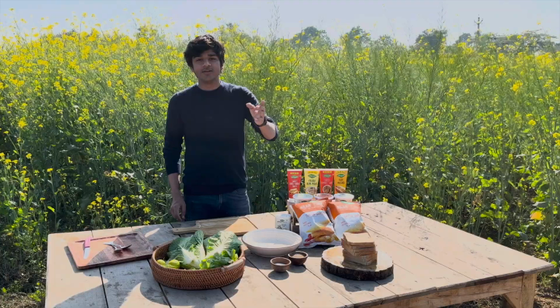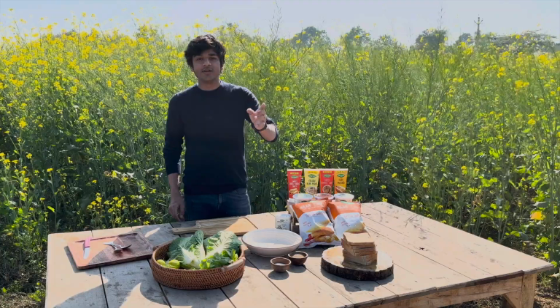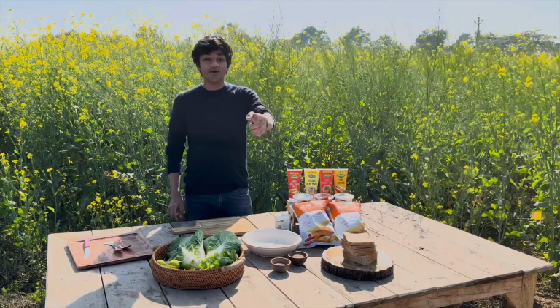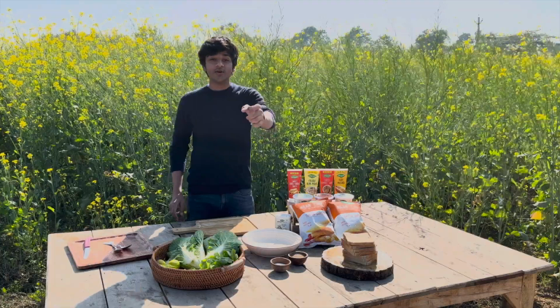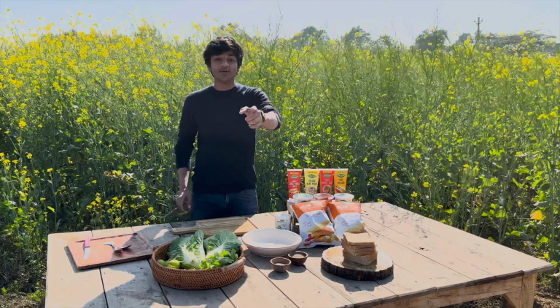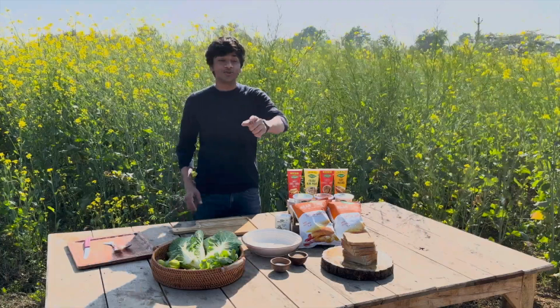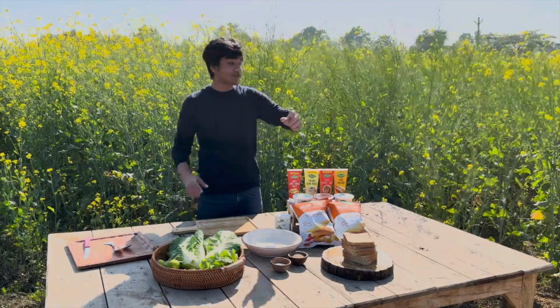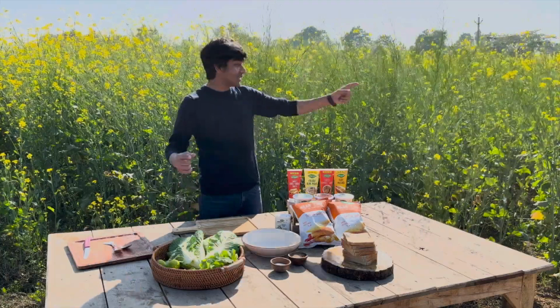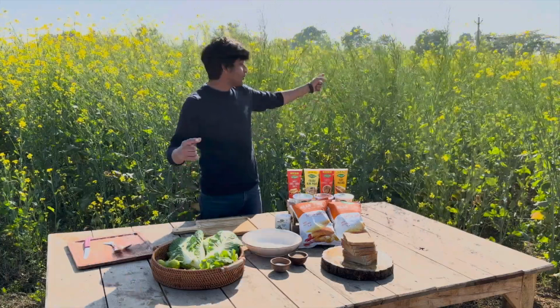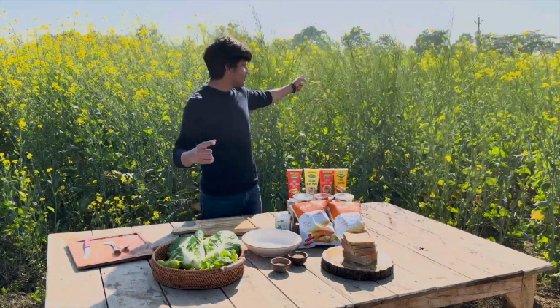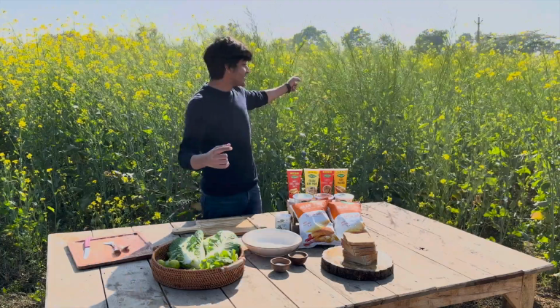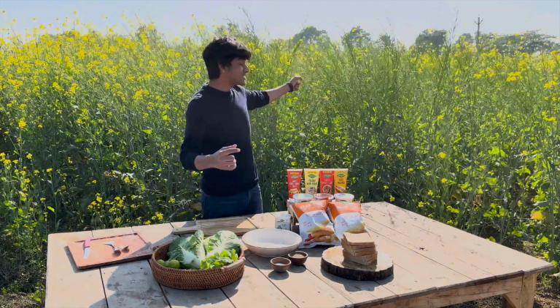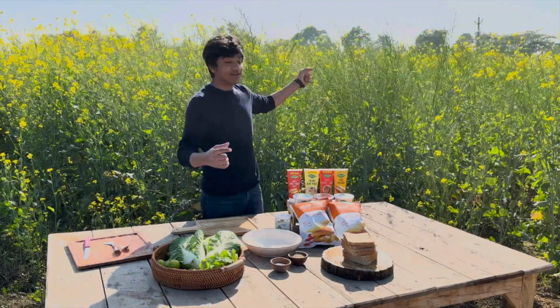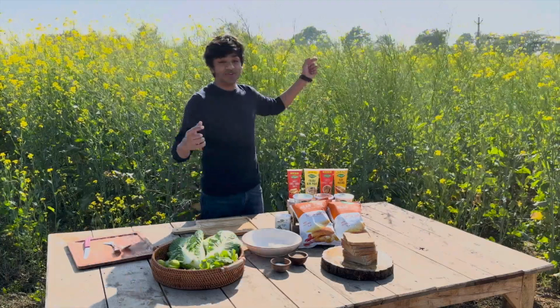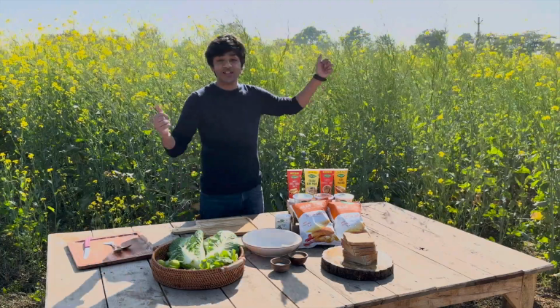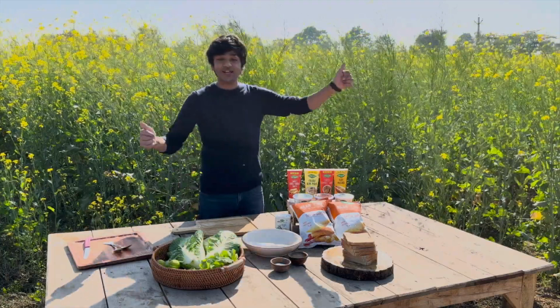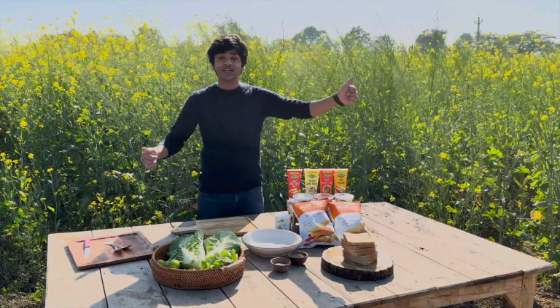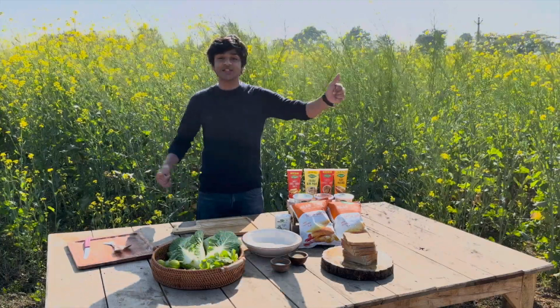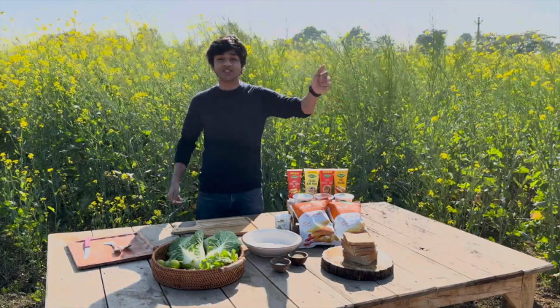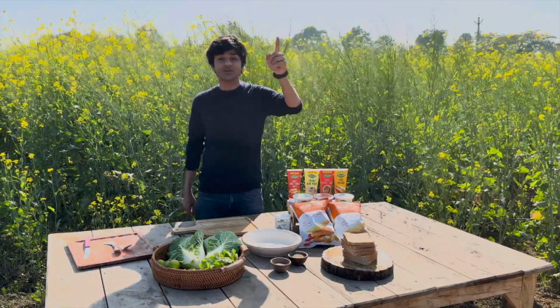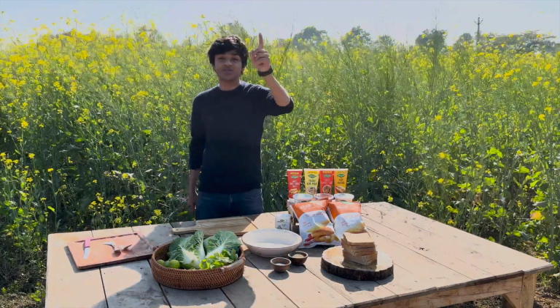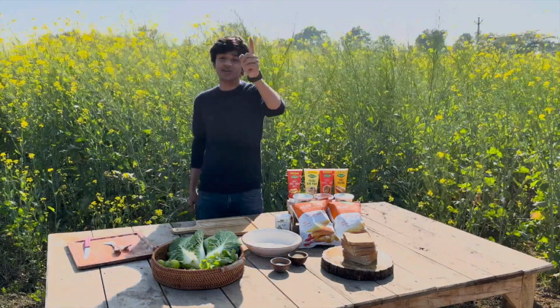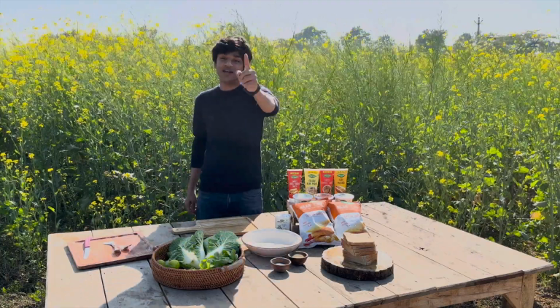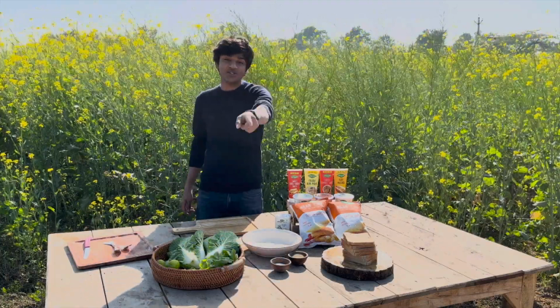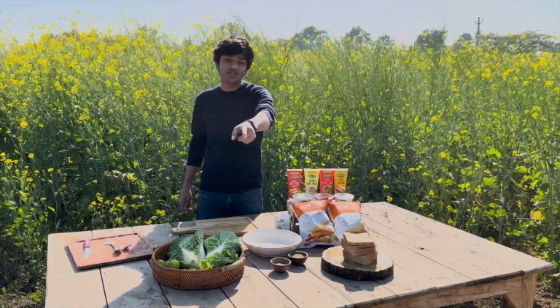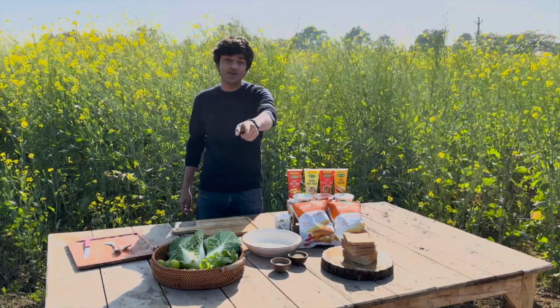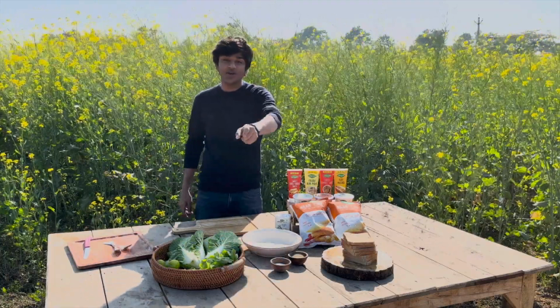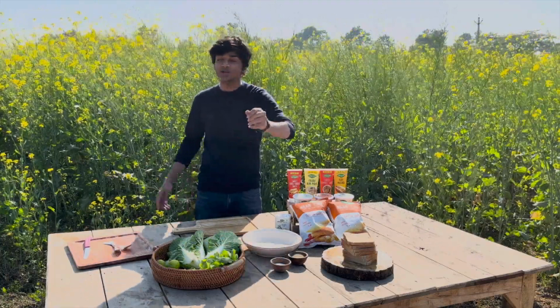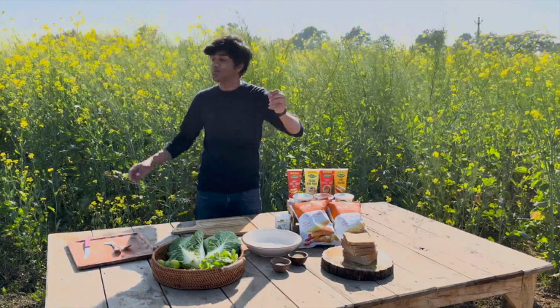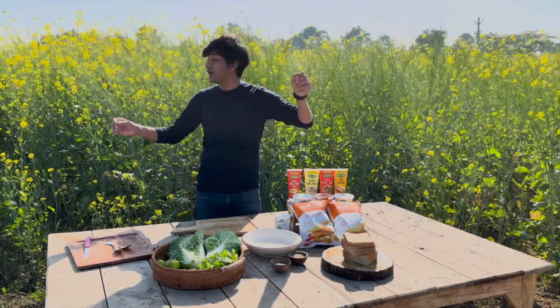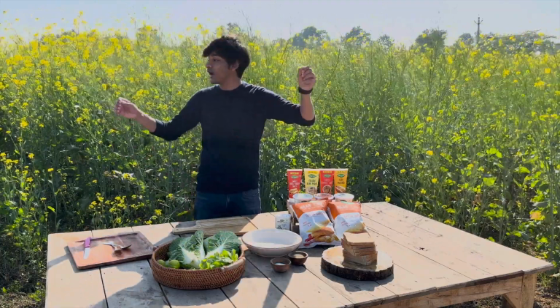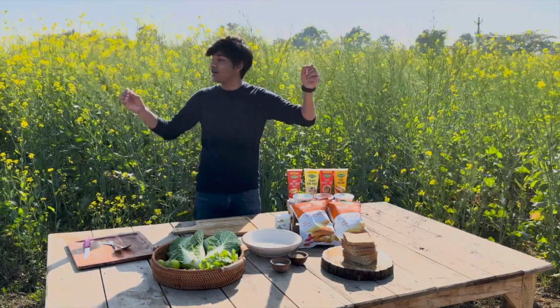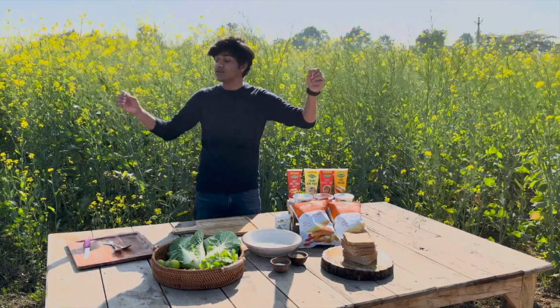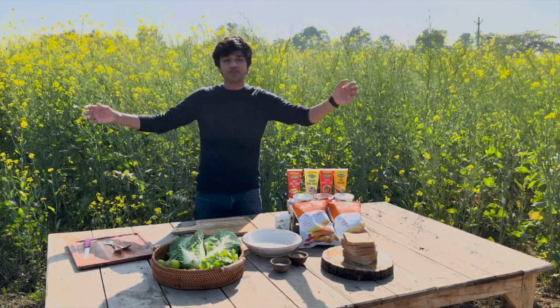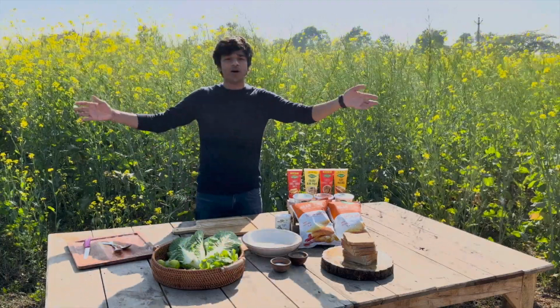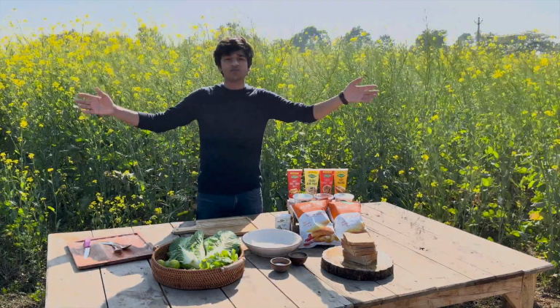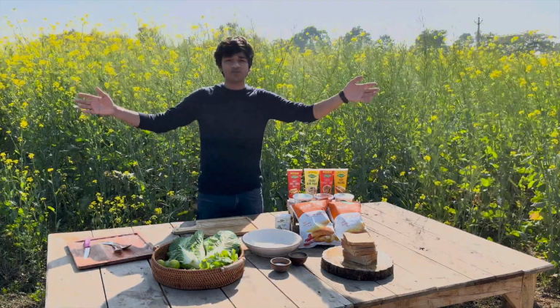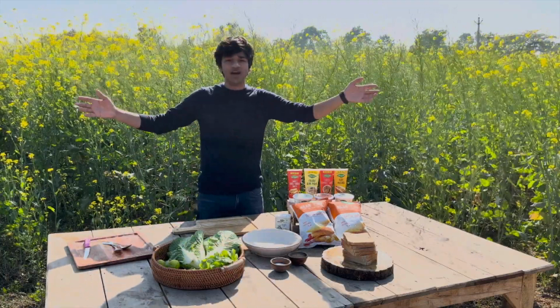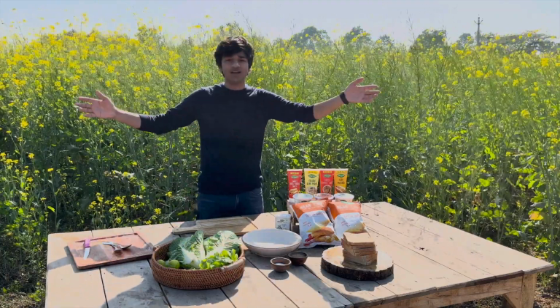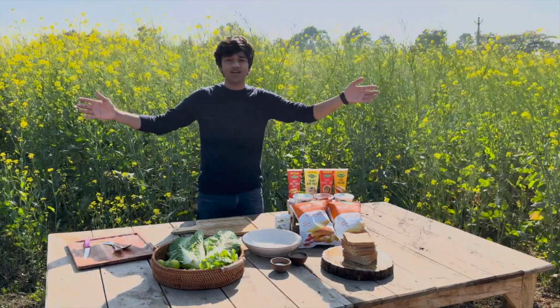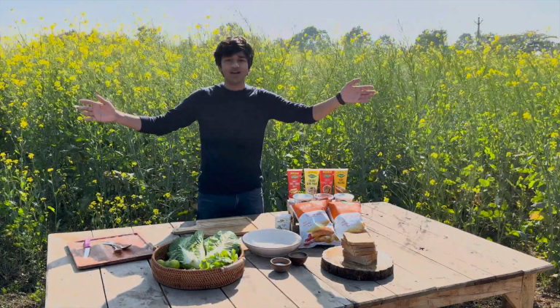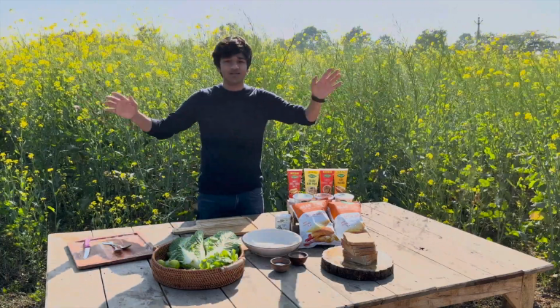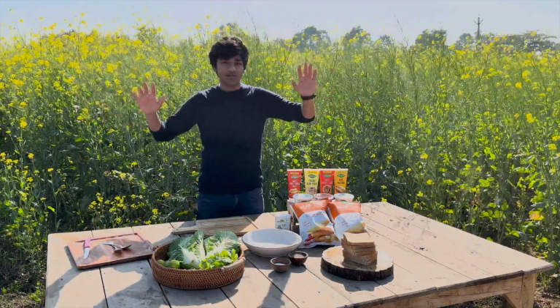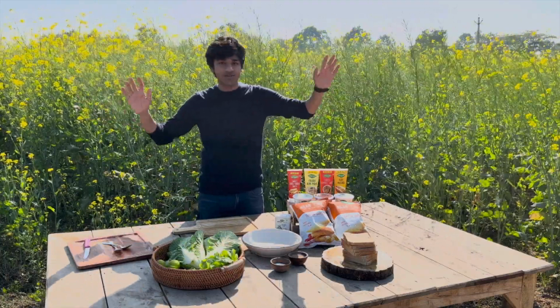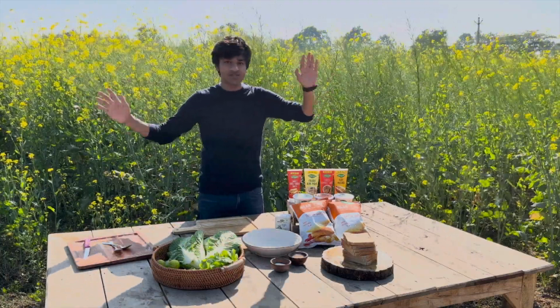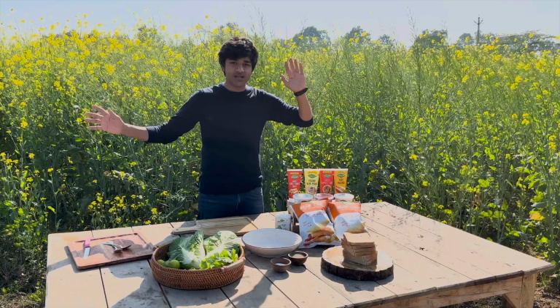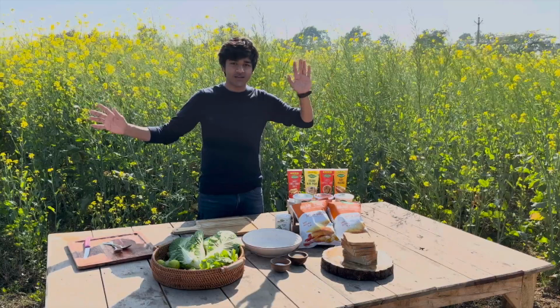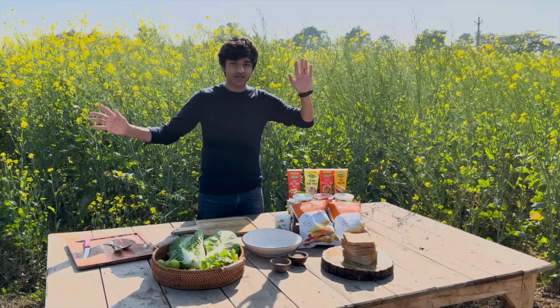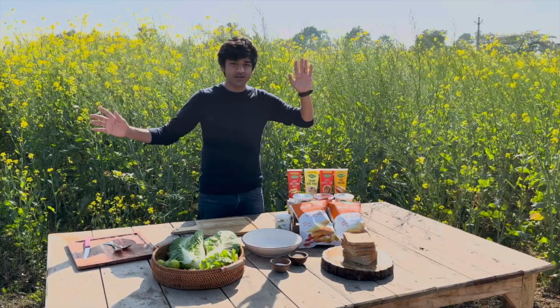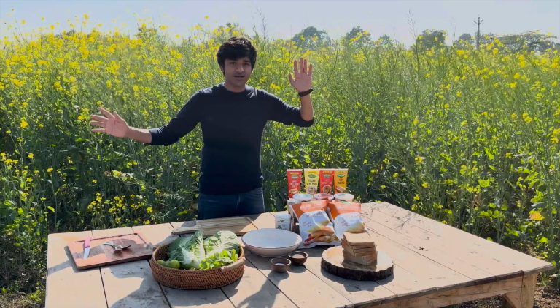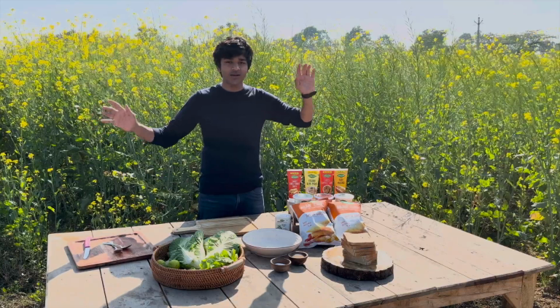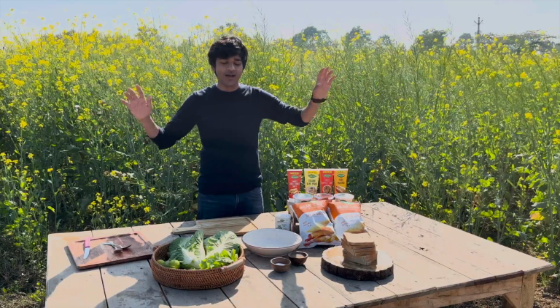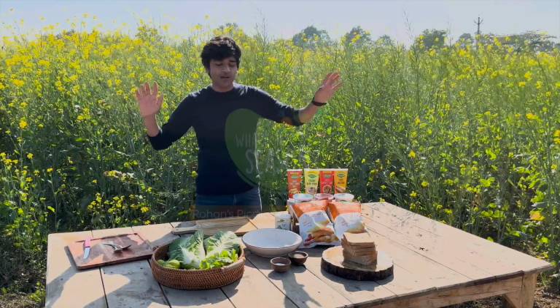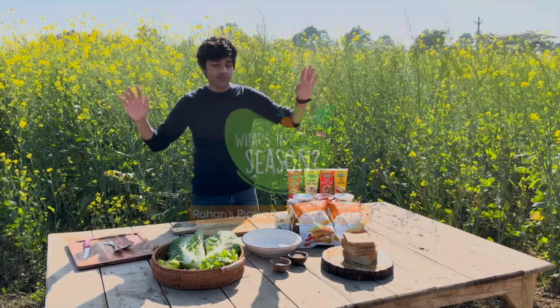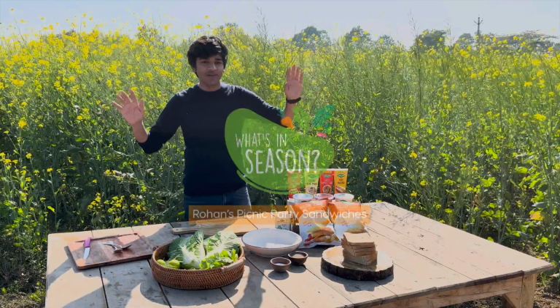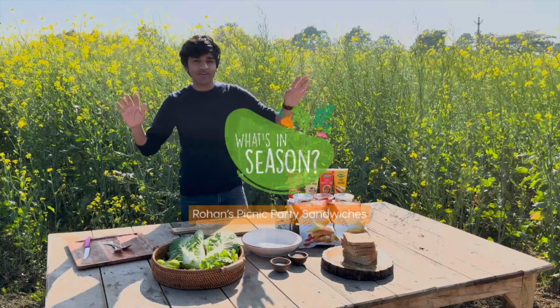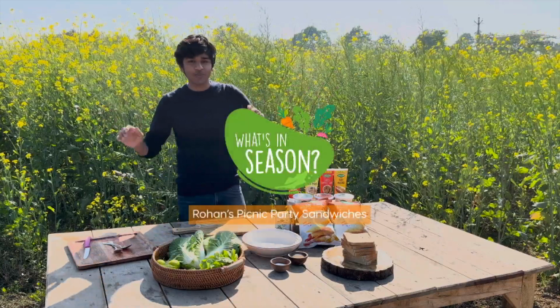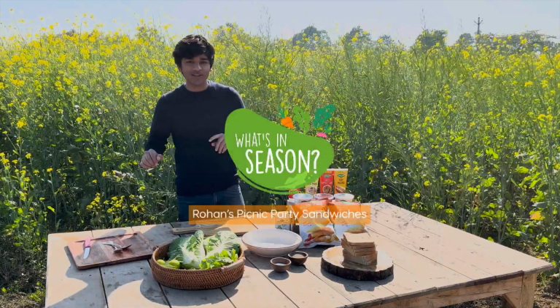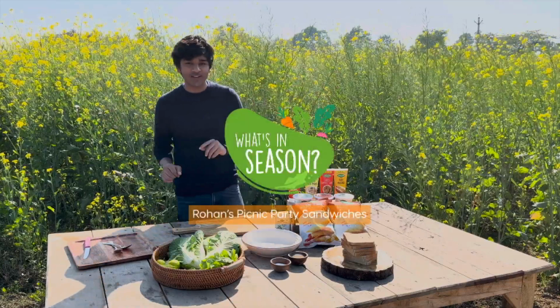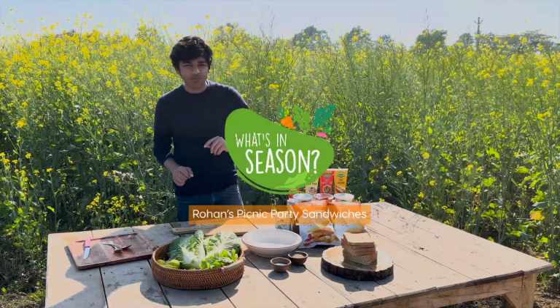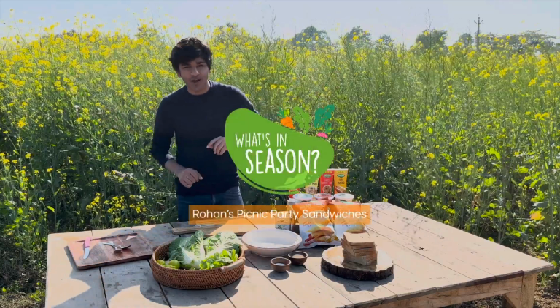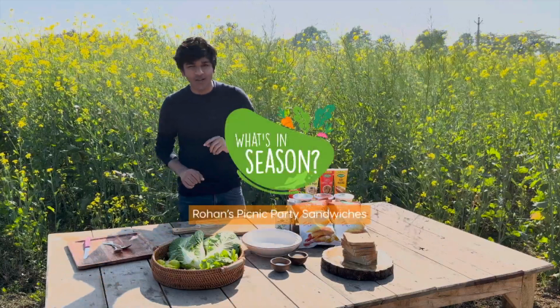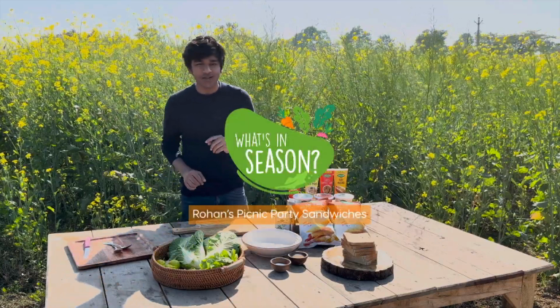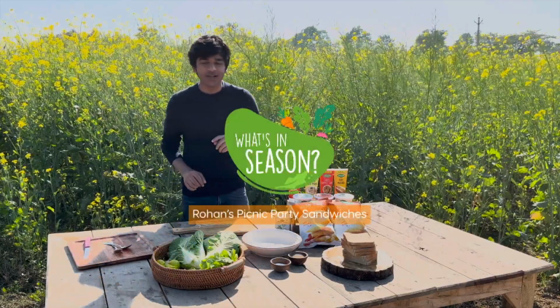Hello! You'd think we're in a set for DDLJ, but we're actually not. We're at the farms back again, different setting, and we're having a picnic party today.